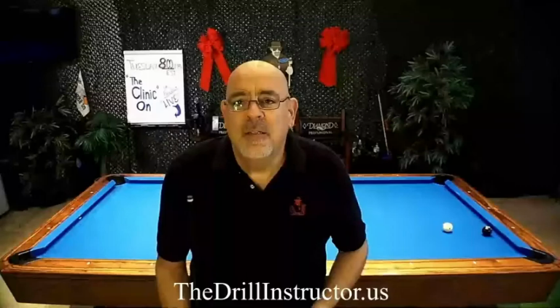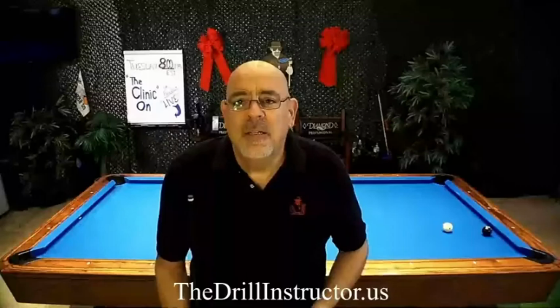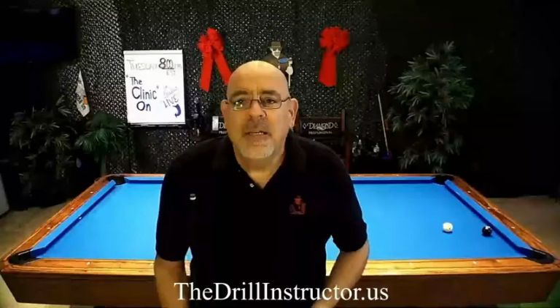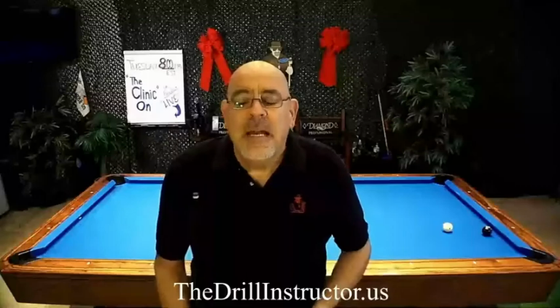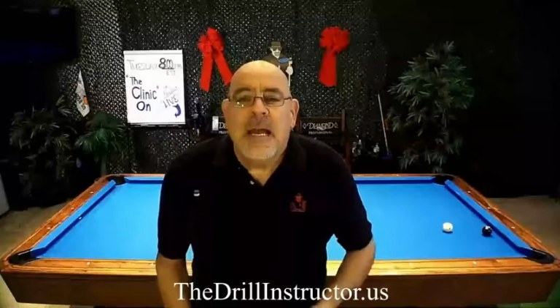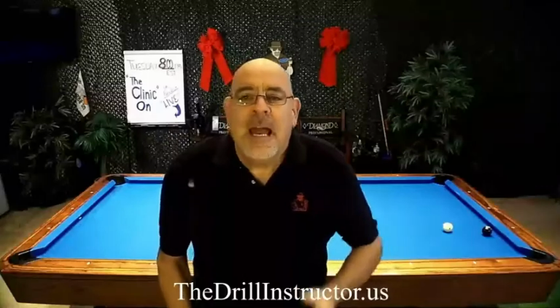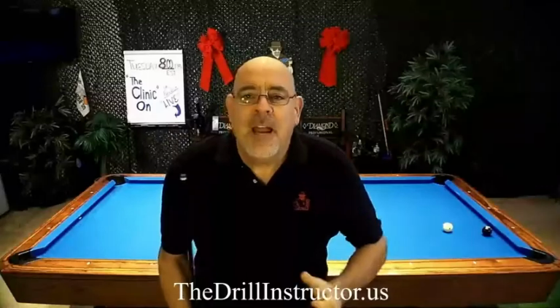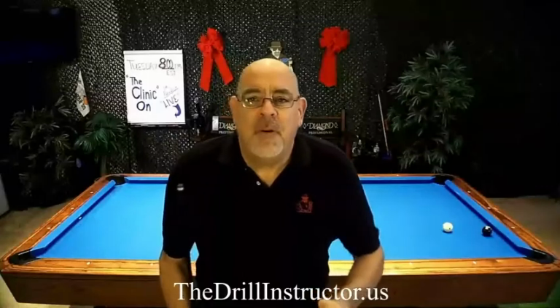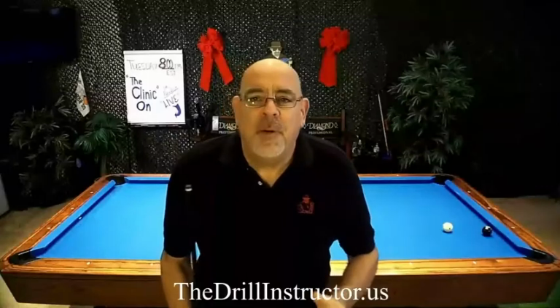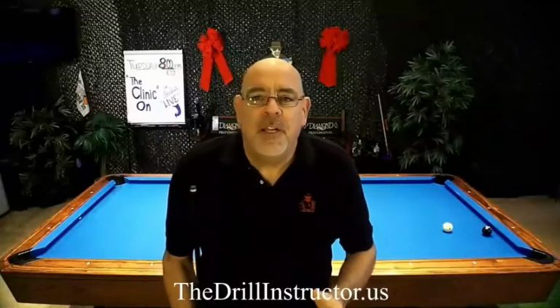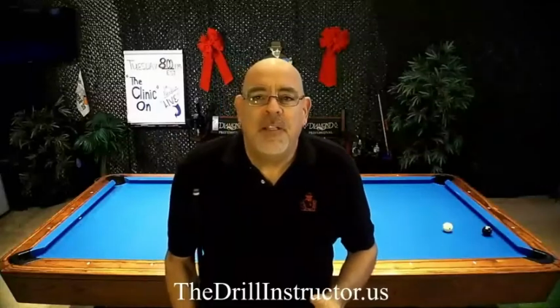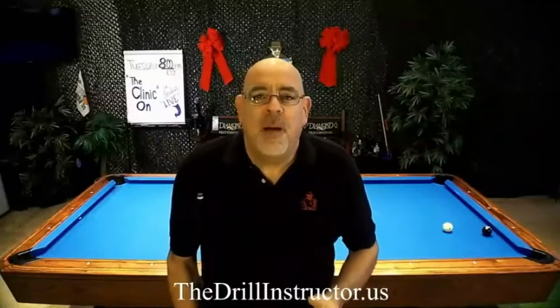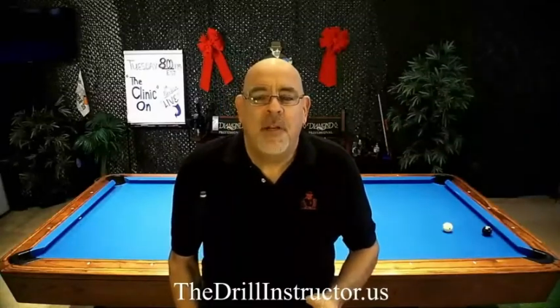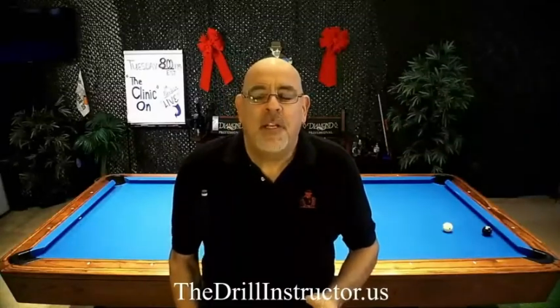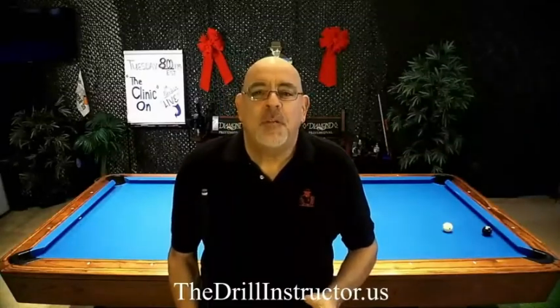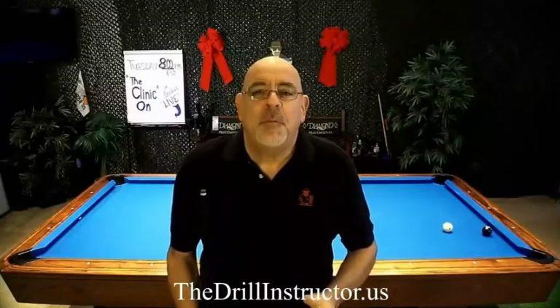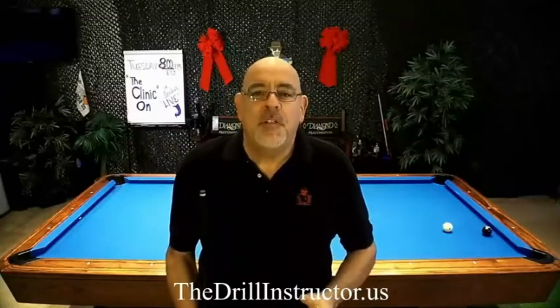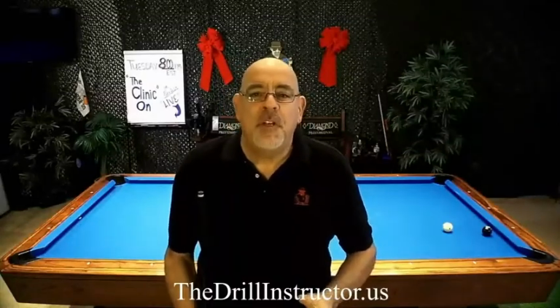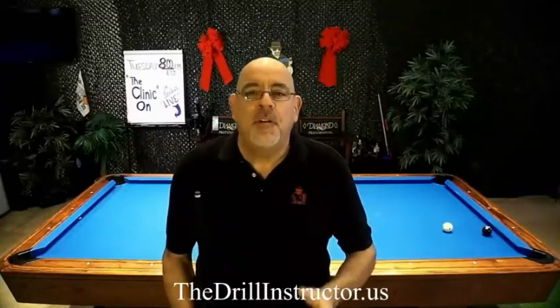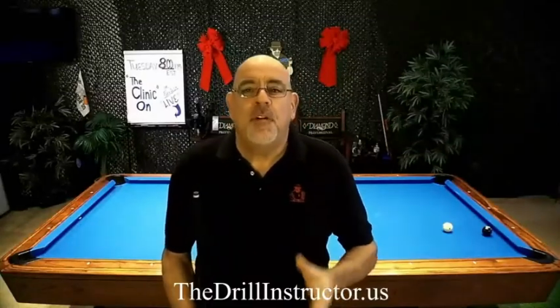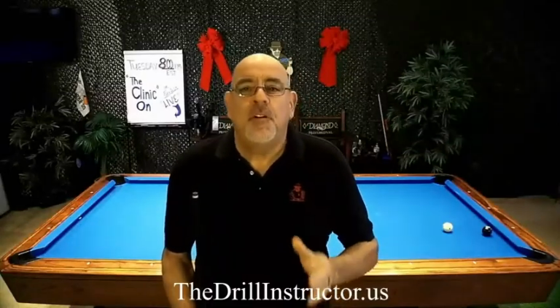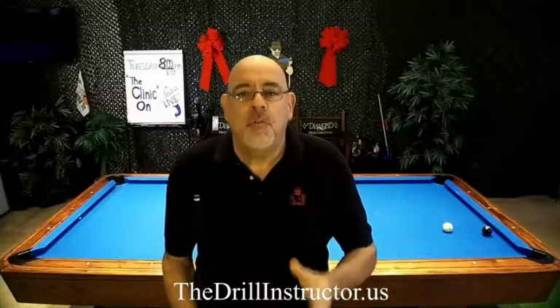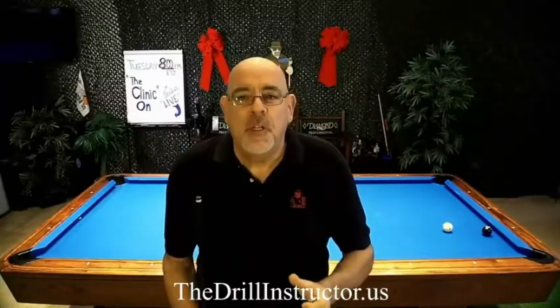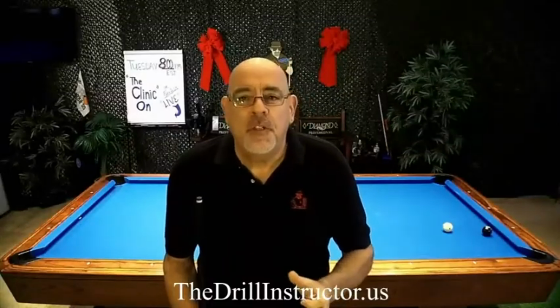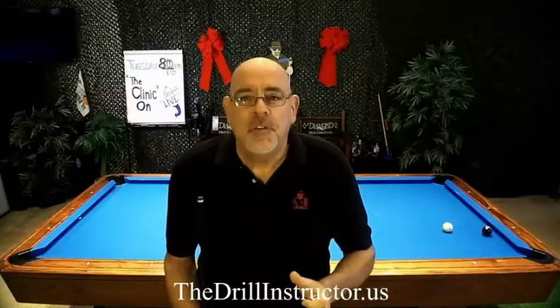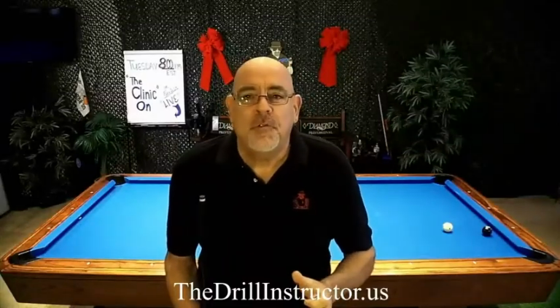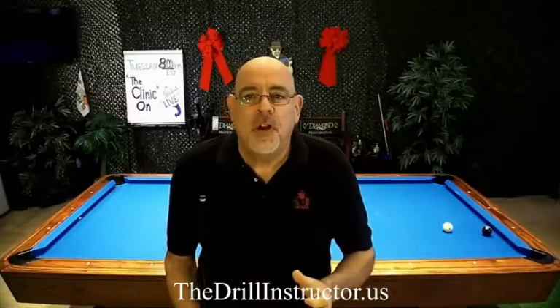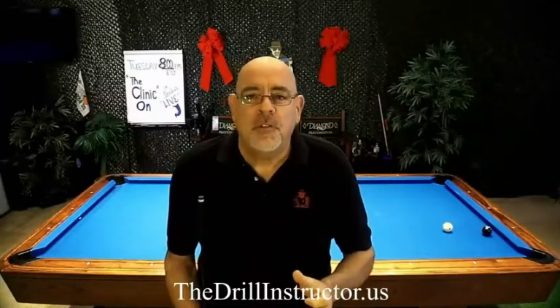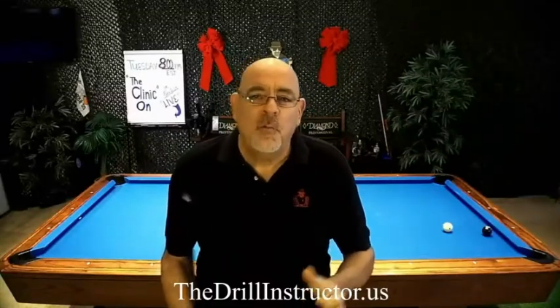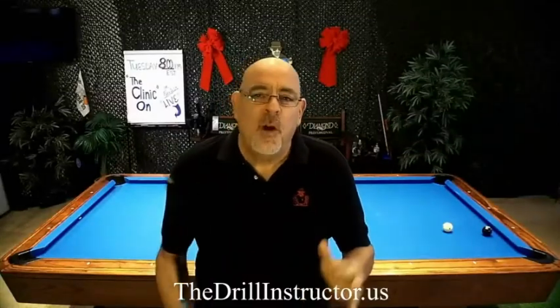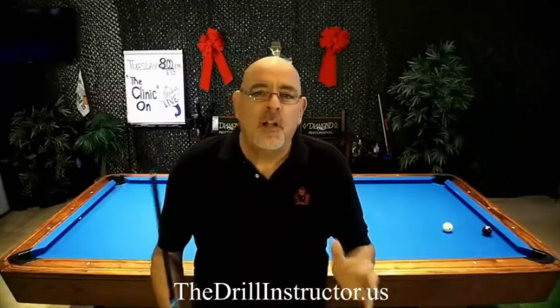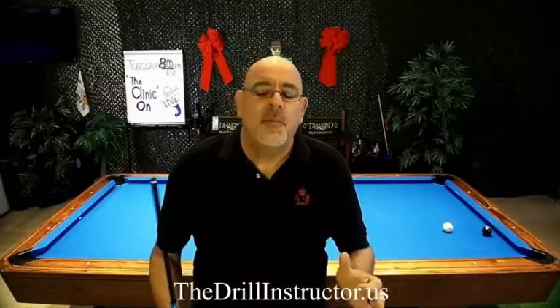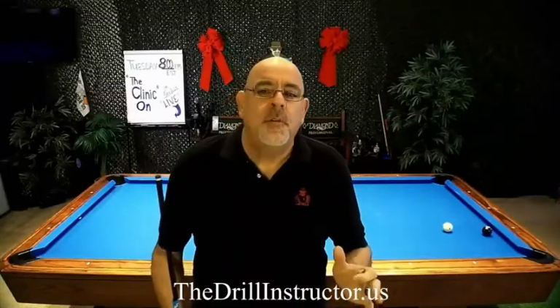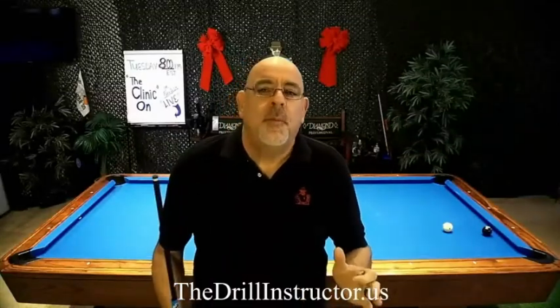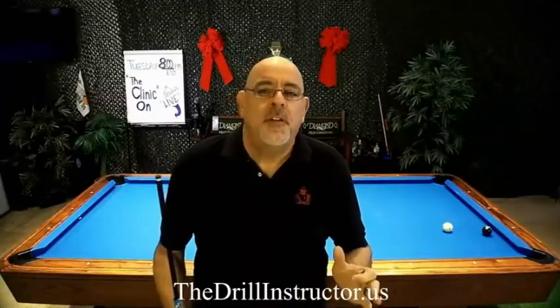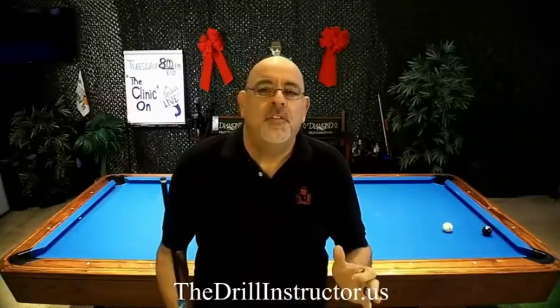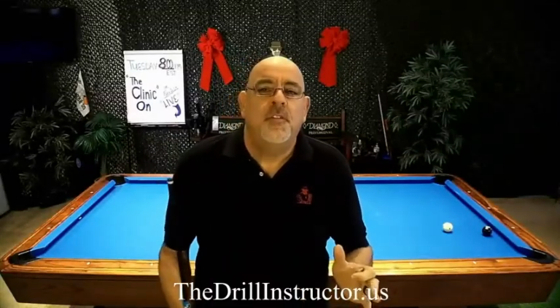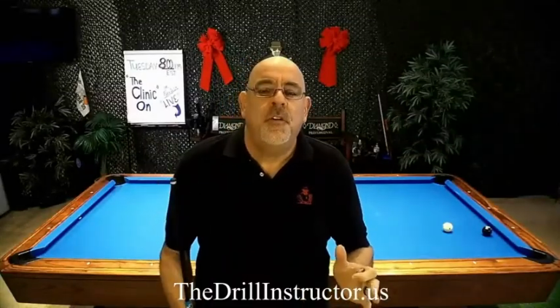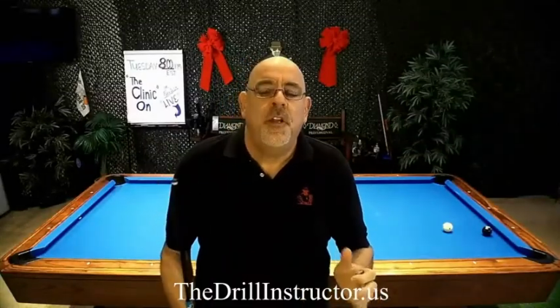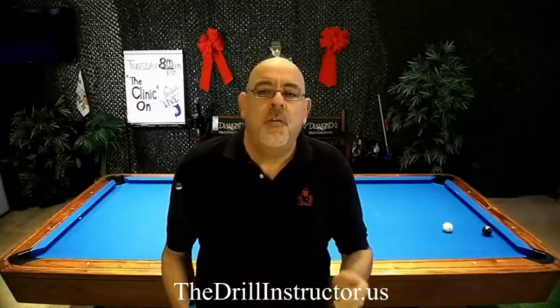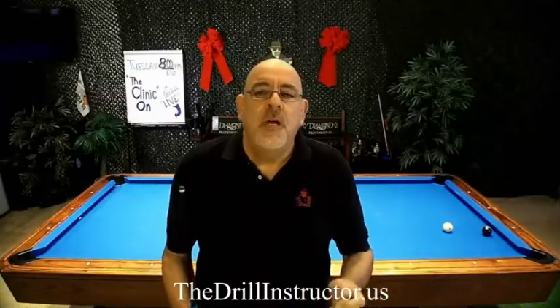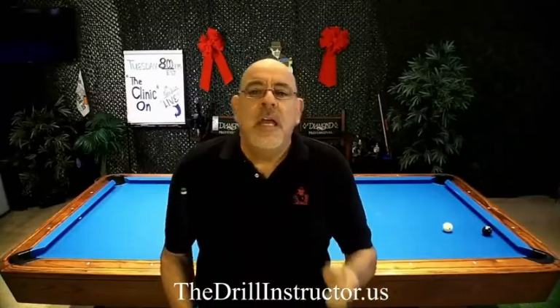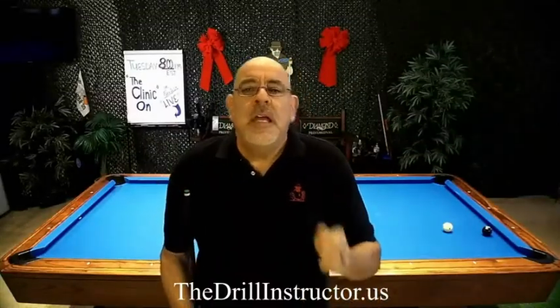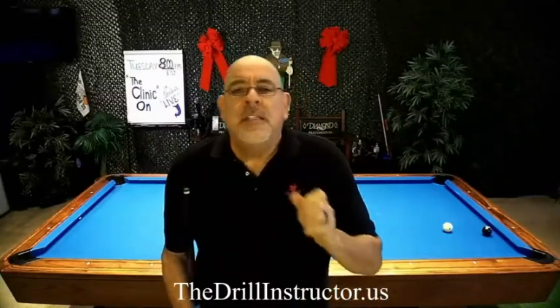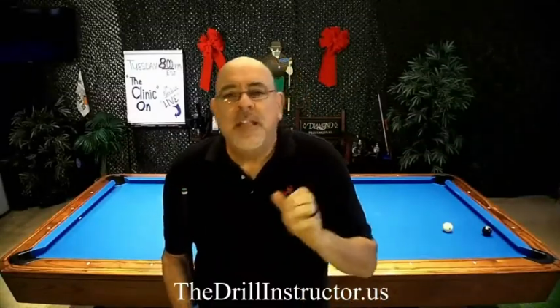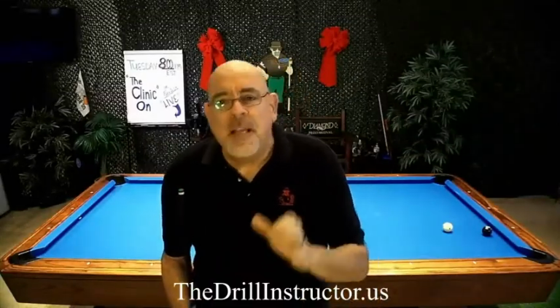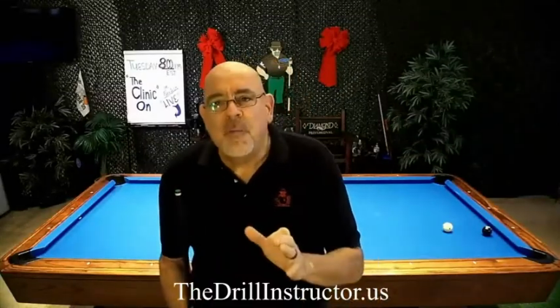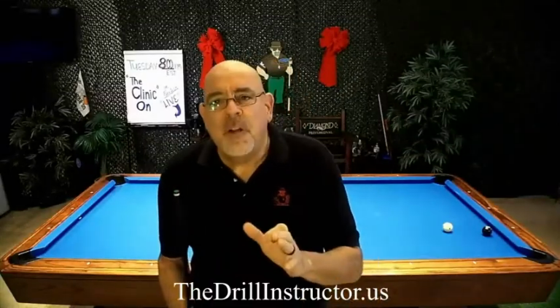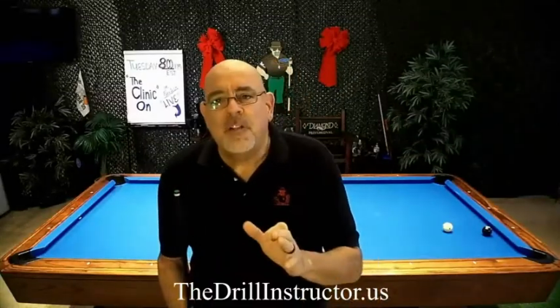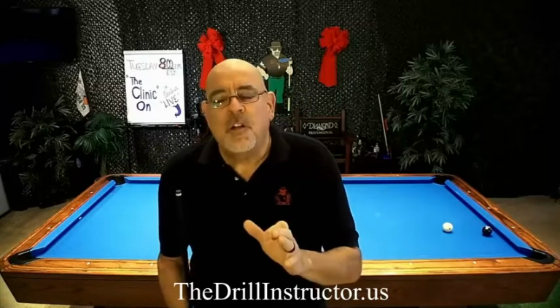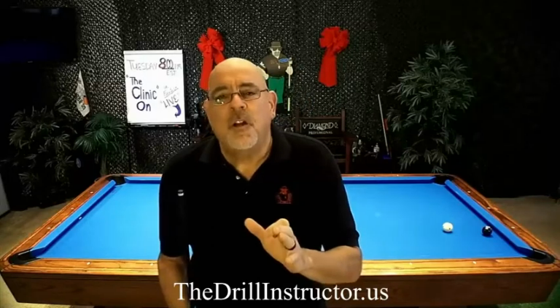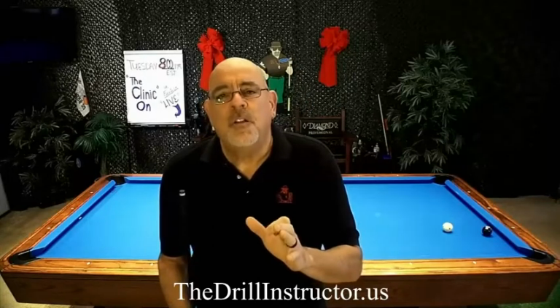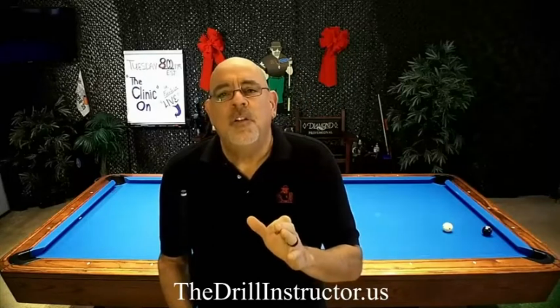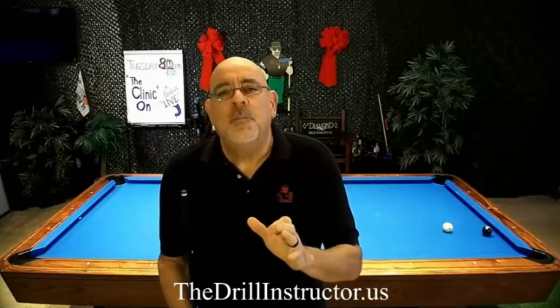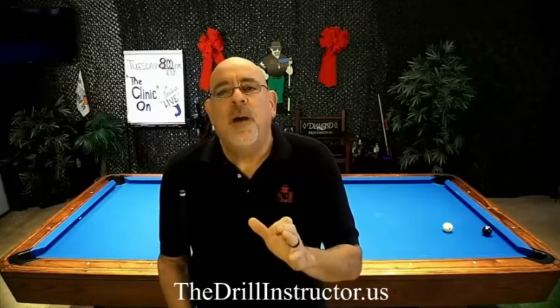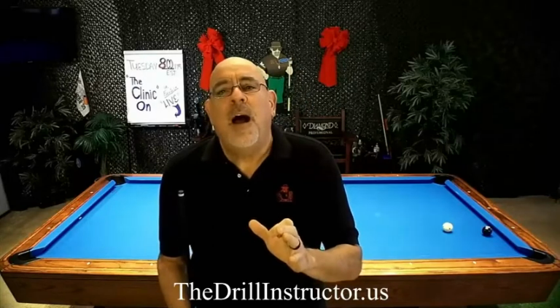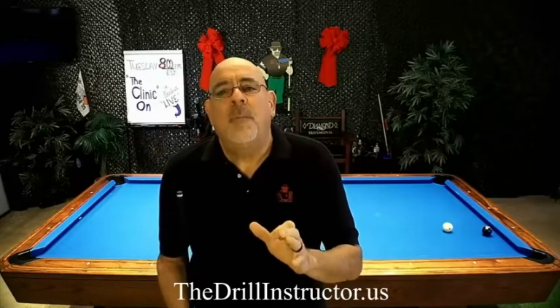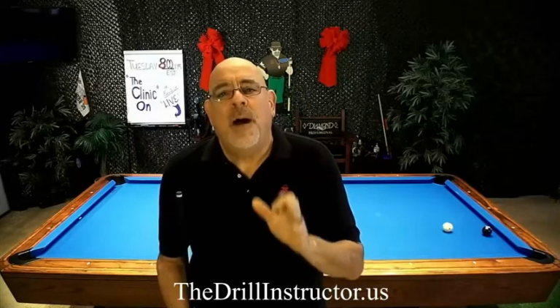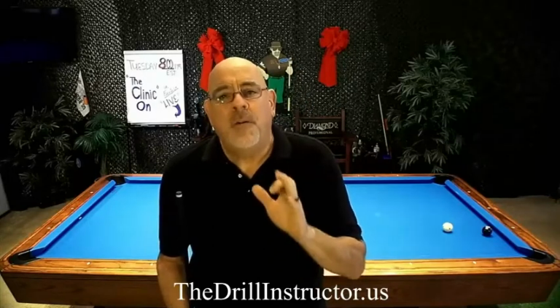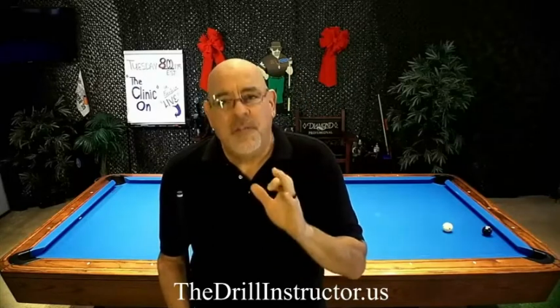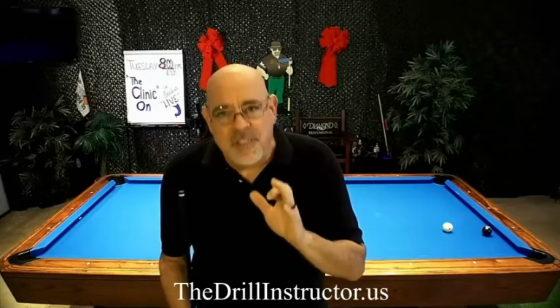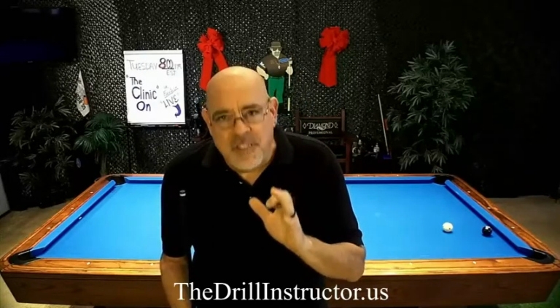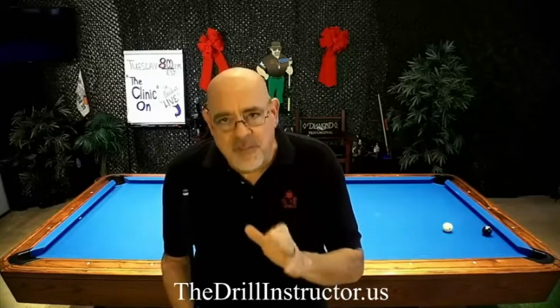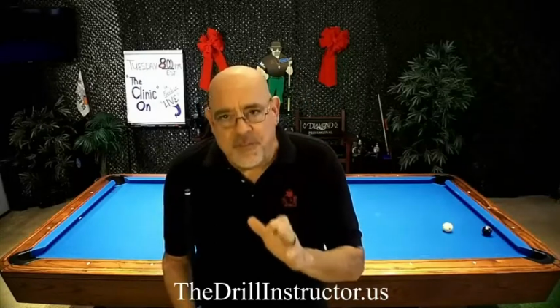Hey everybody, Dominic Esposito, your drill instructor. Welcome to my studio. Today I want to talk to you about defense.